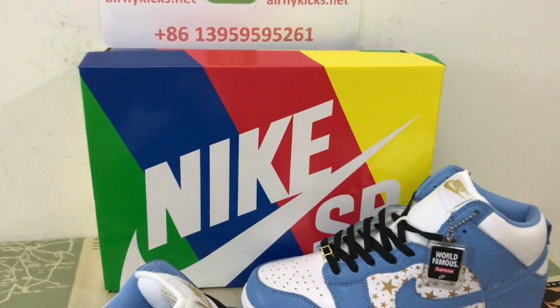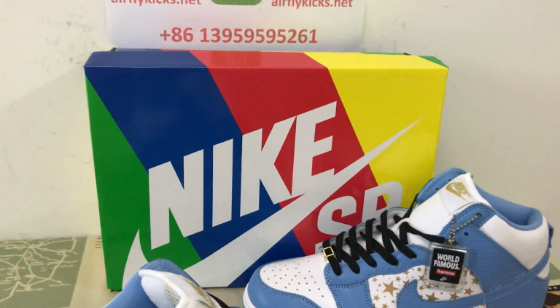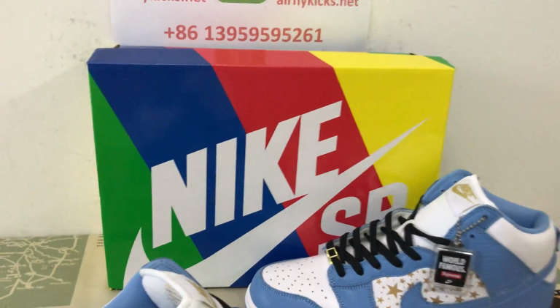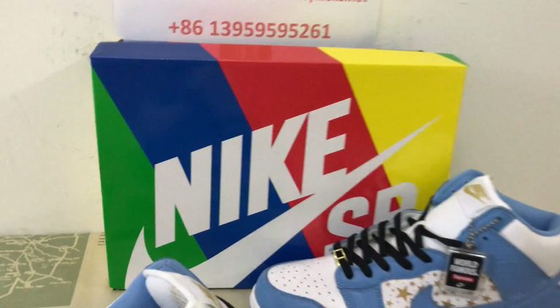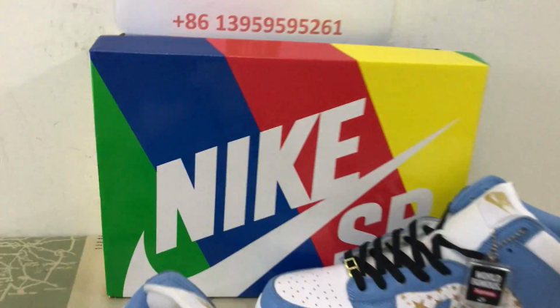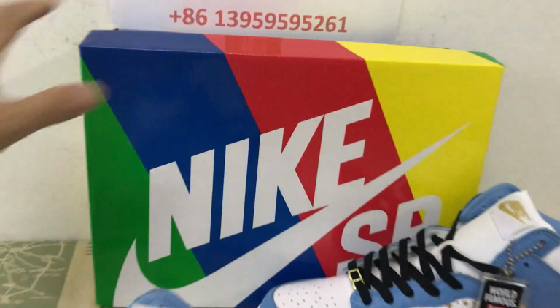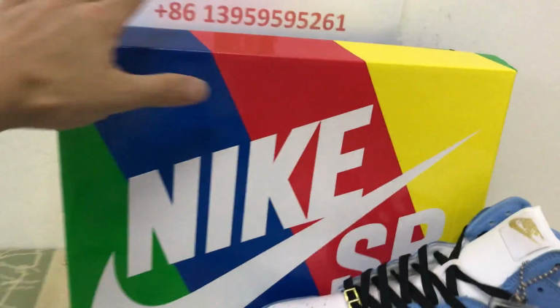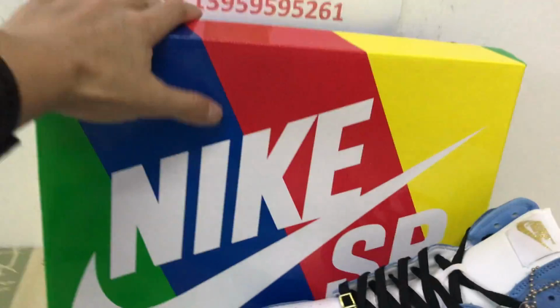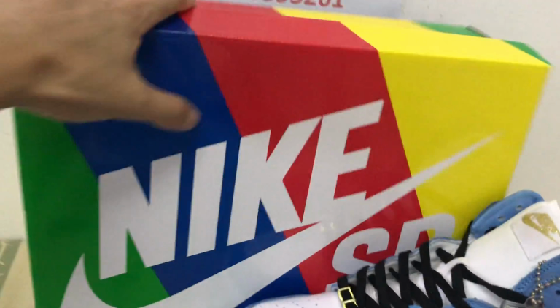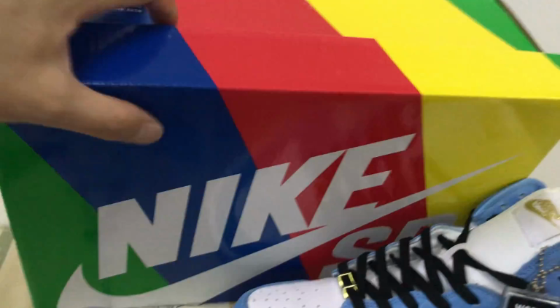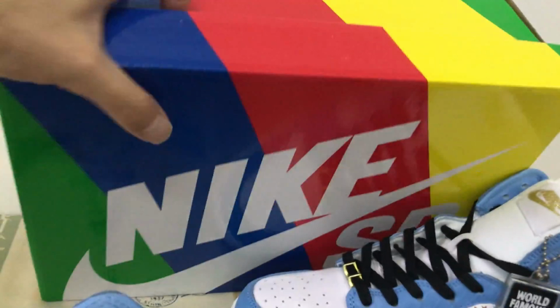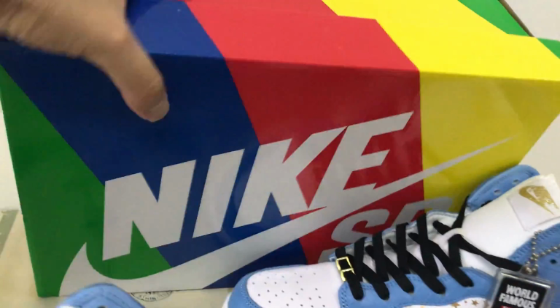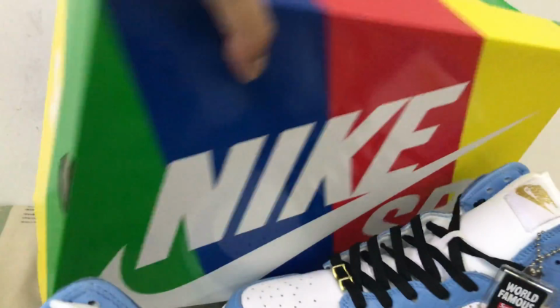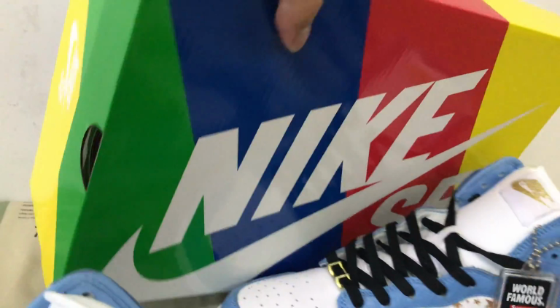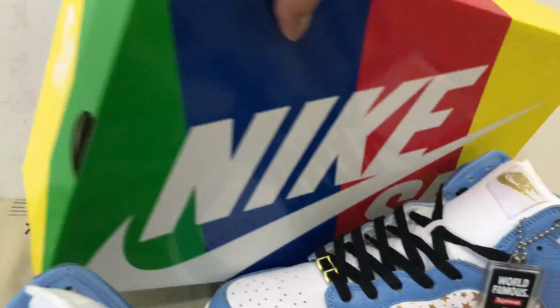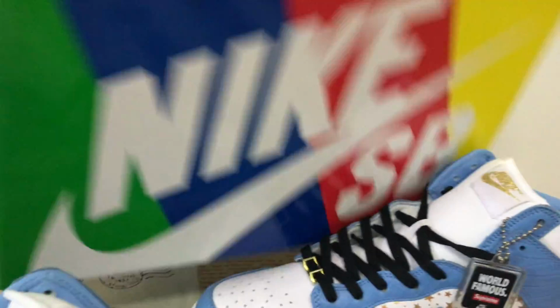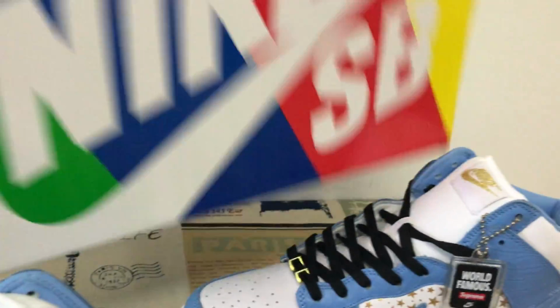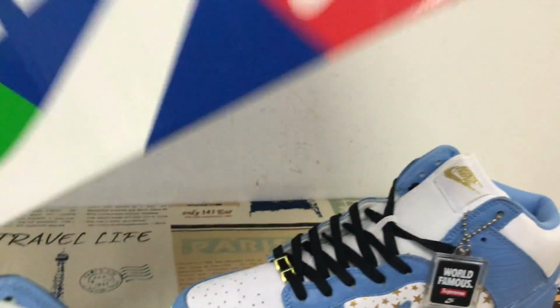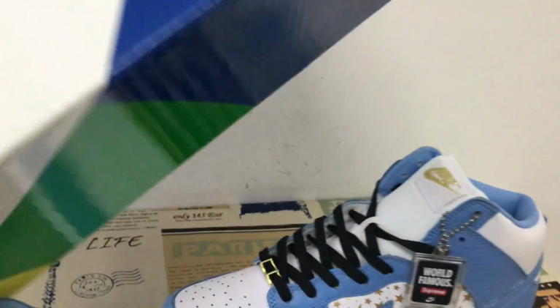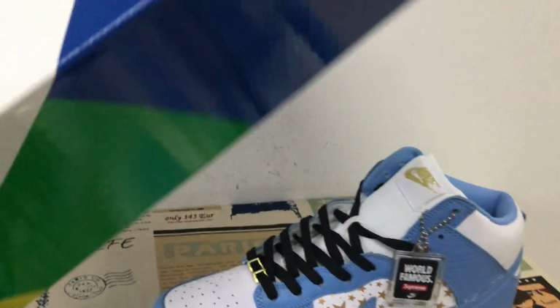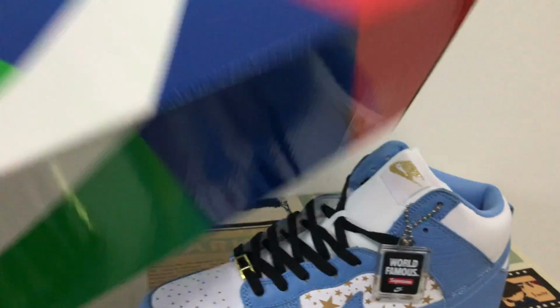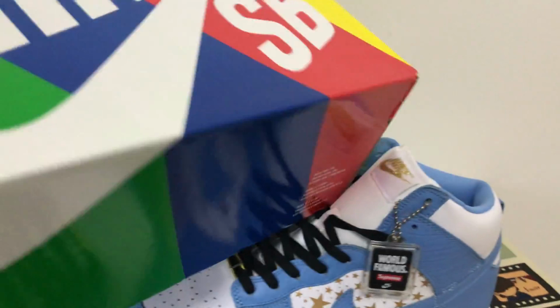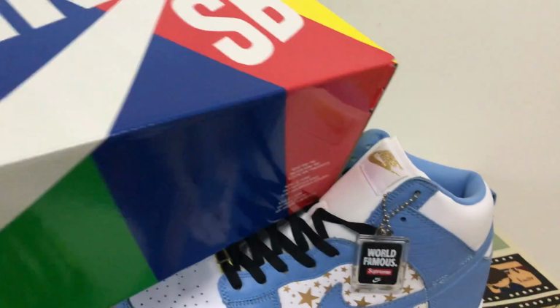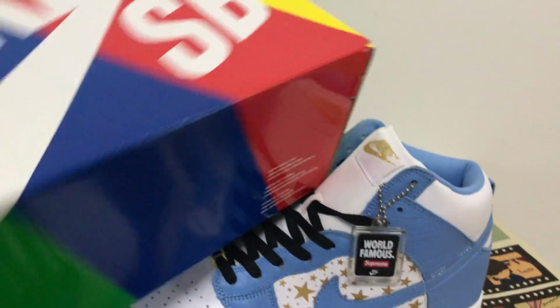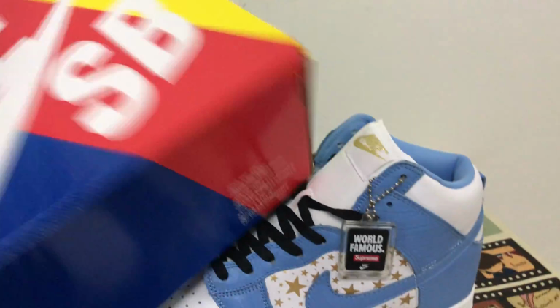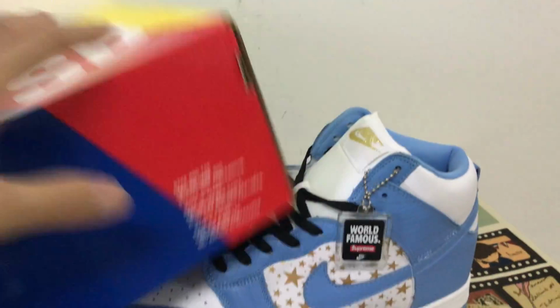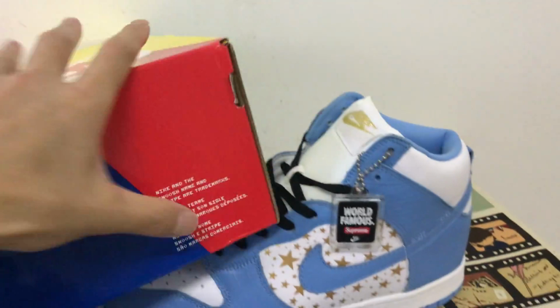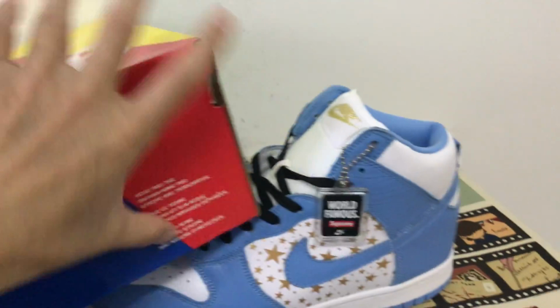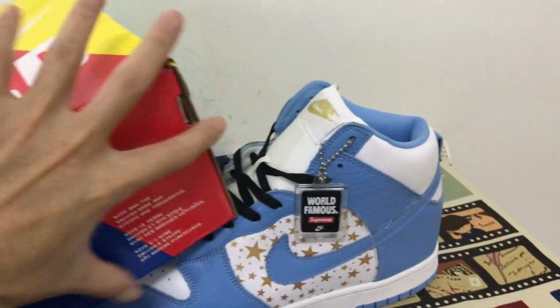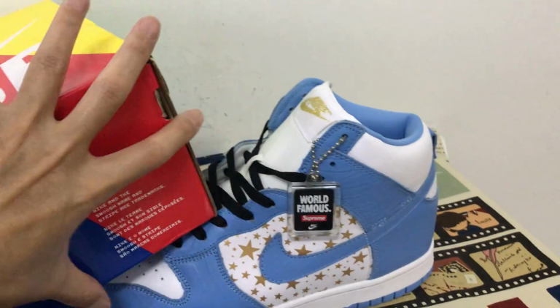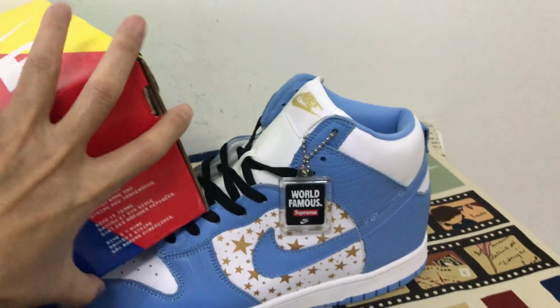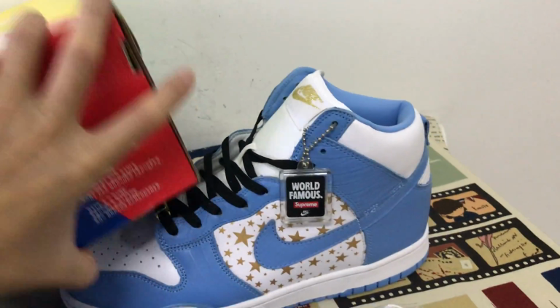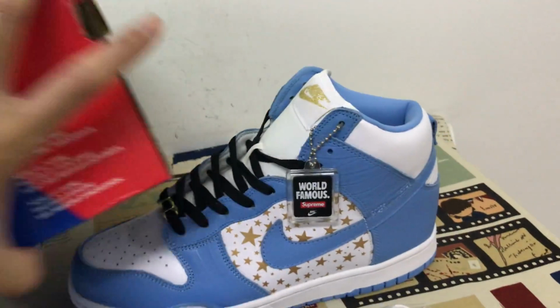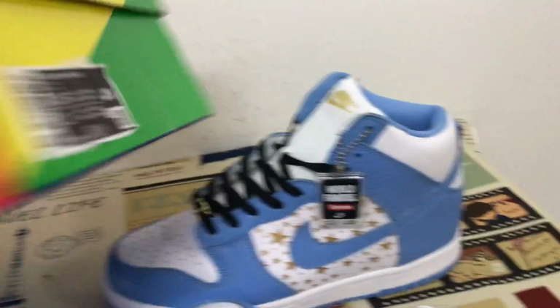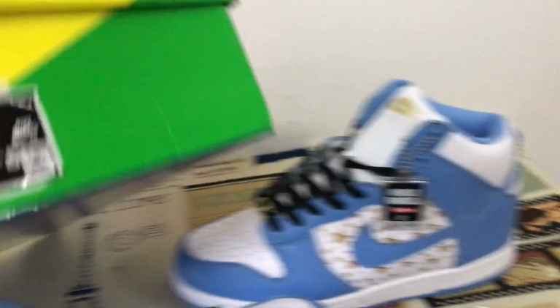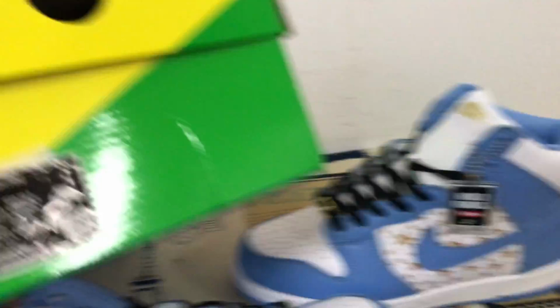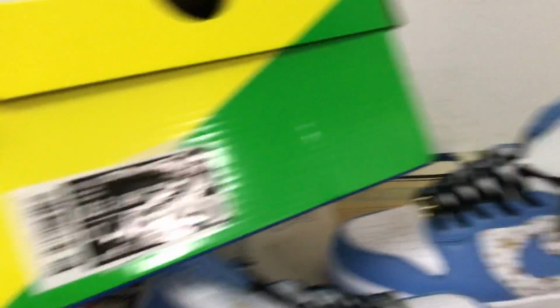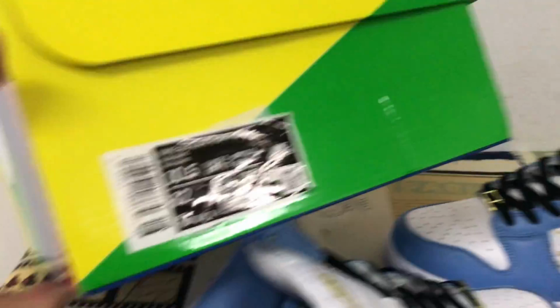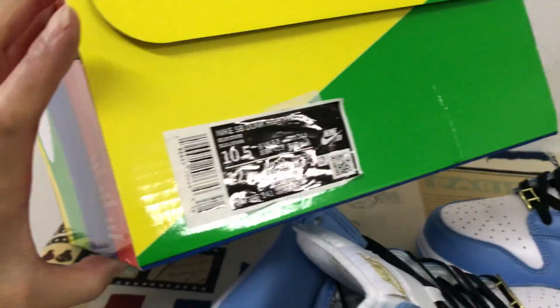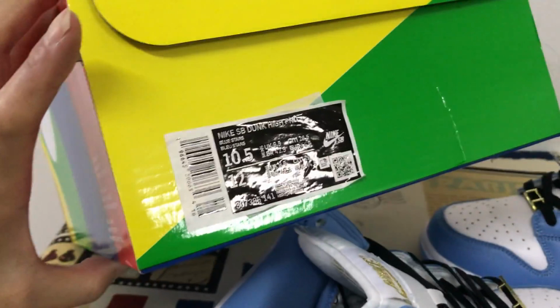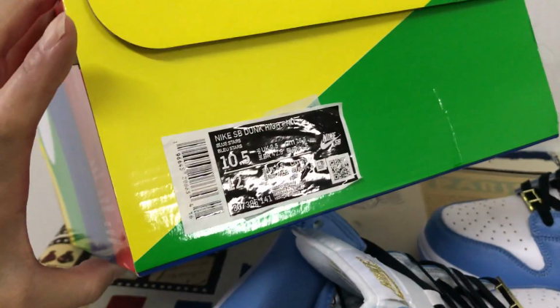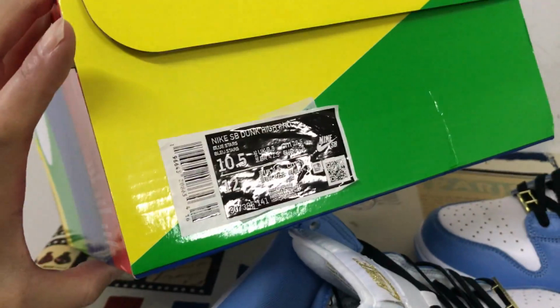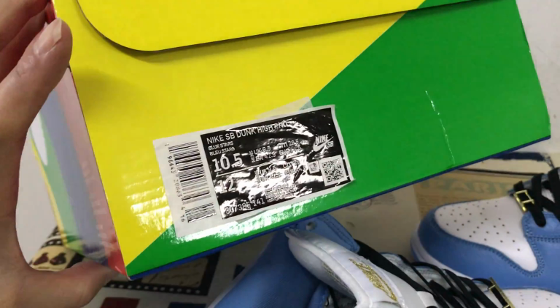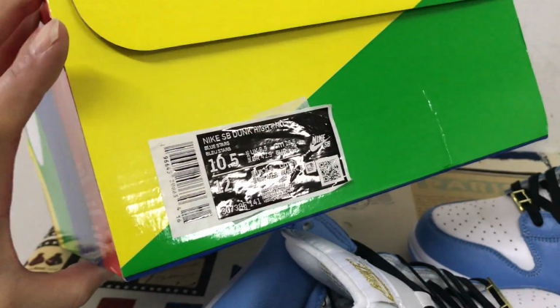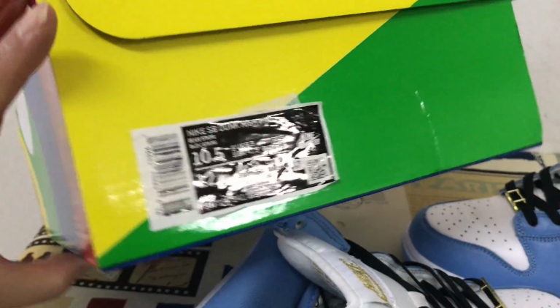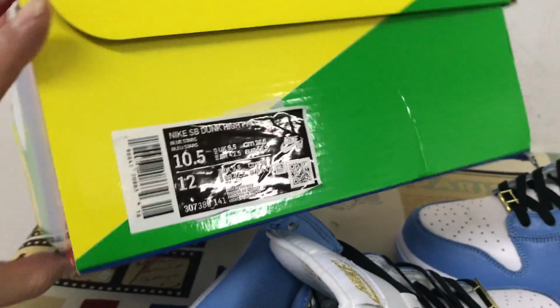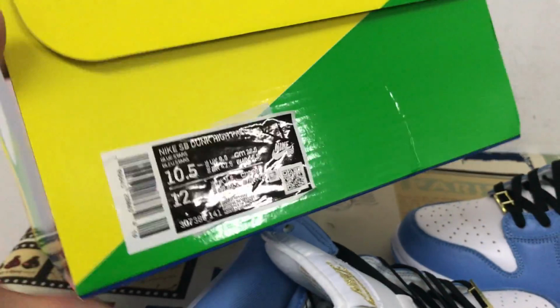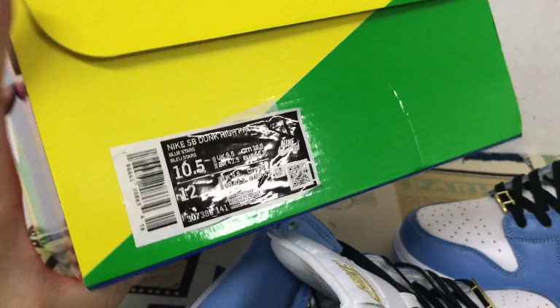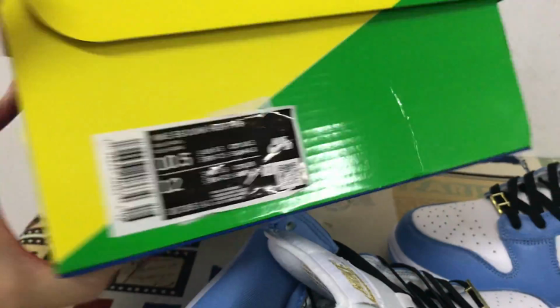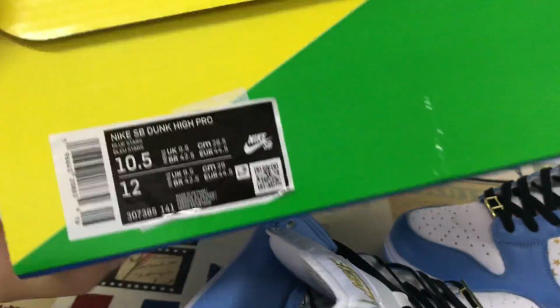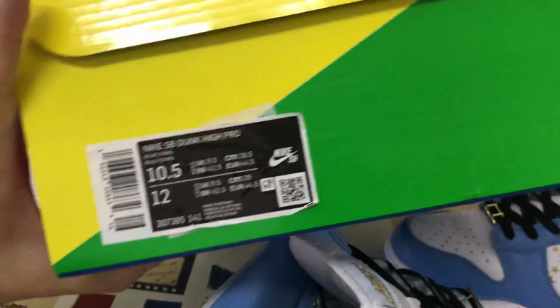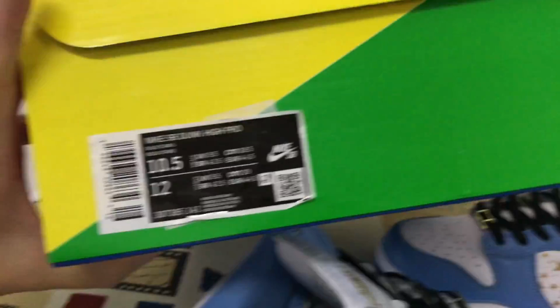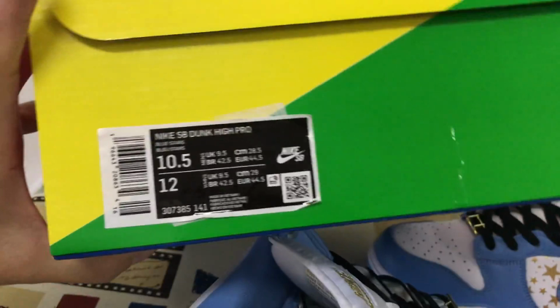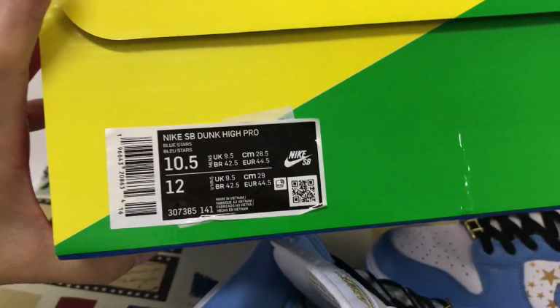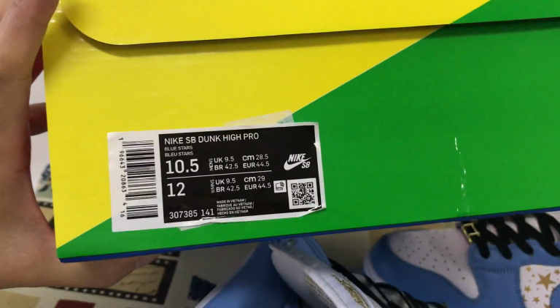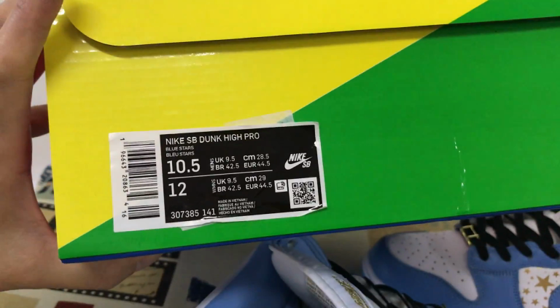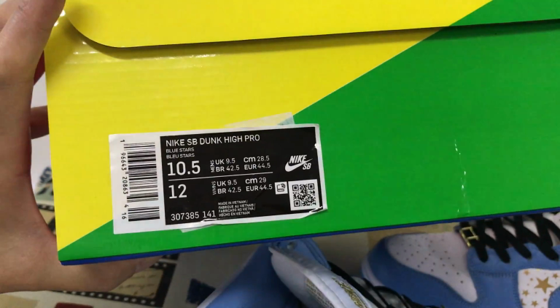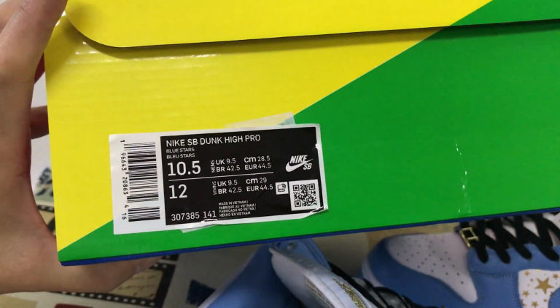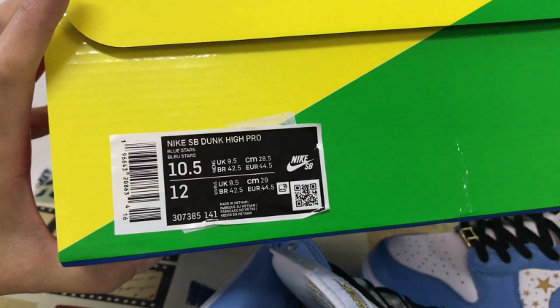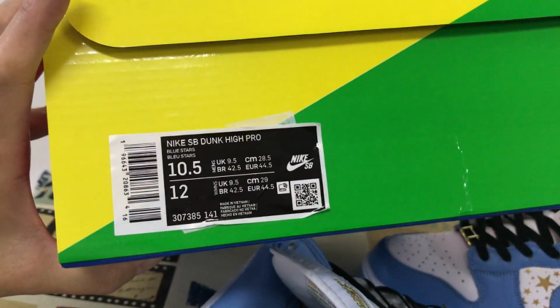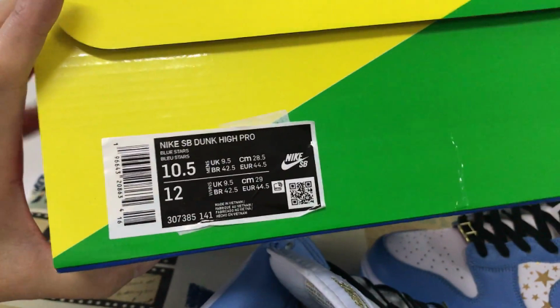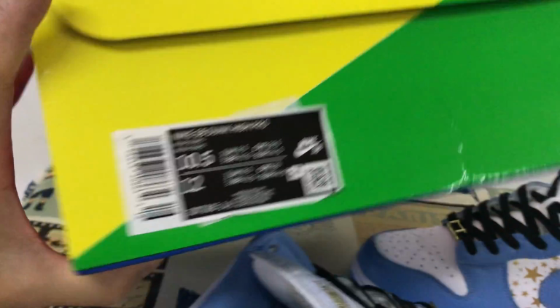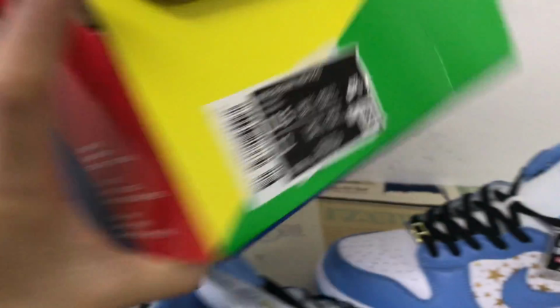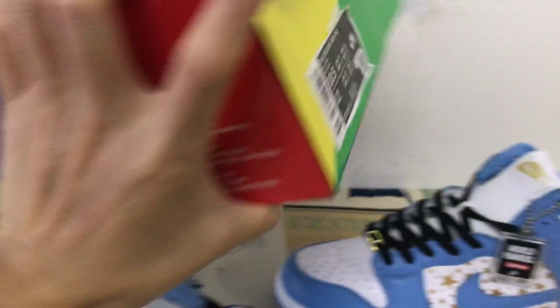That's the Suge box, and that's the box label.